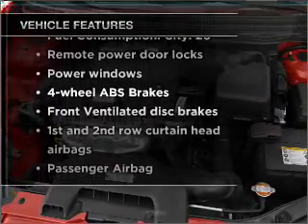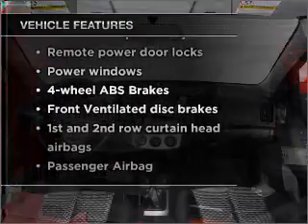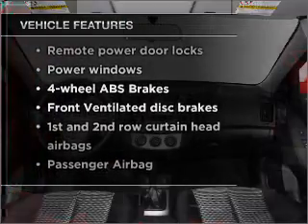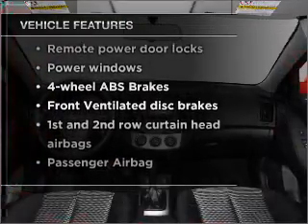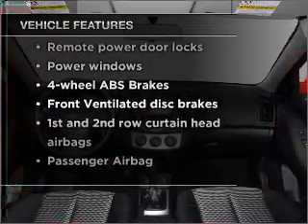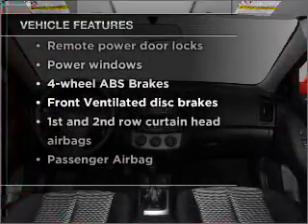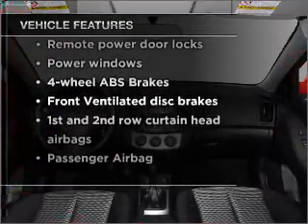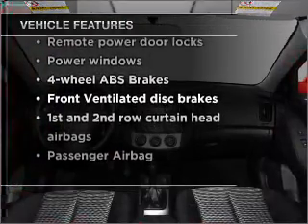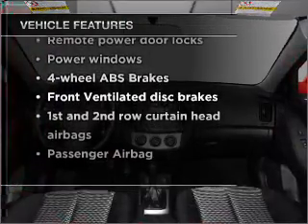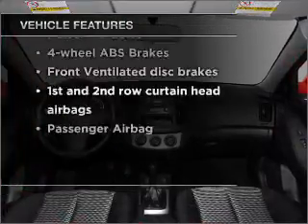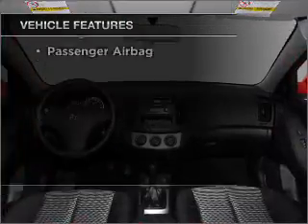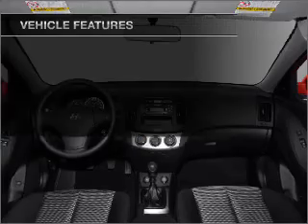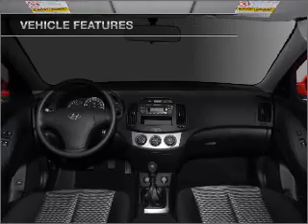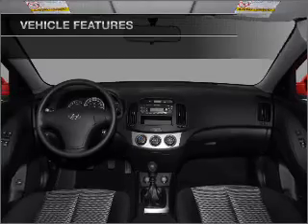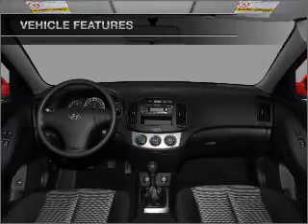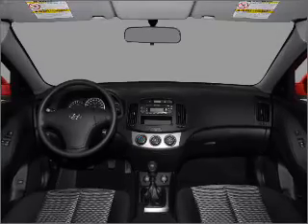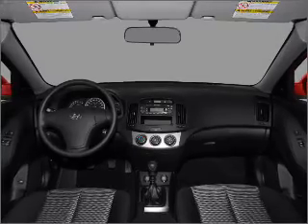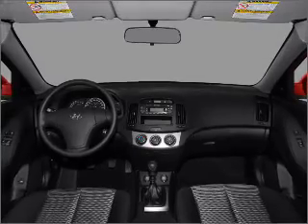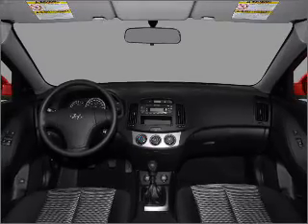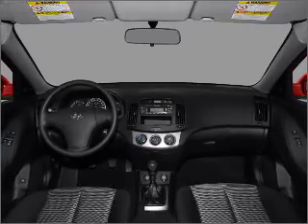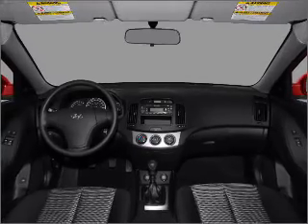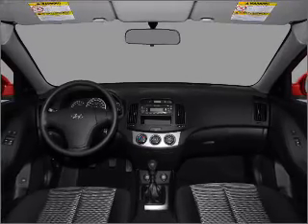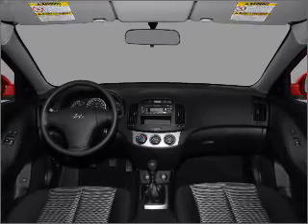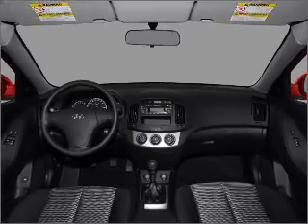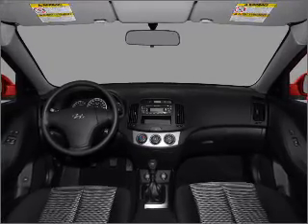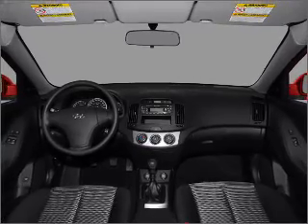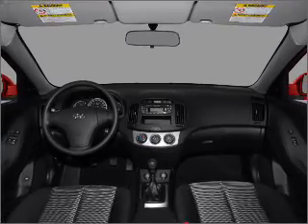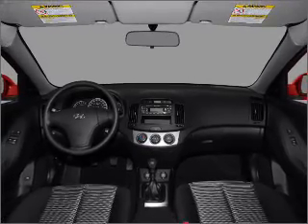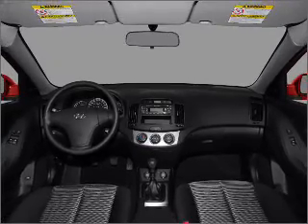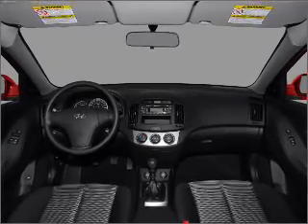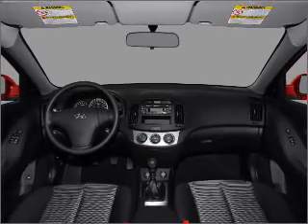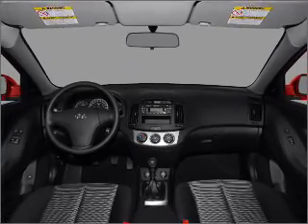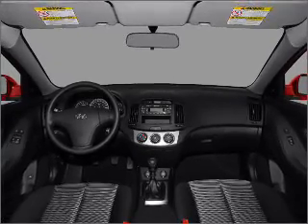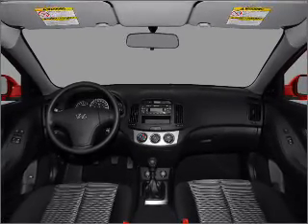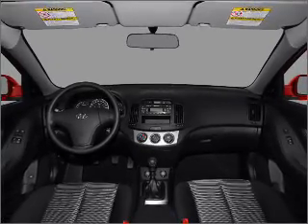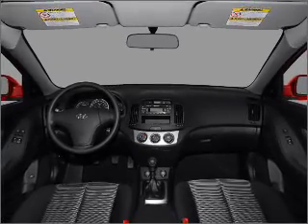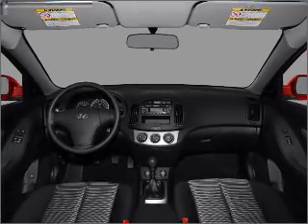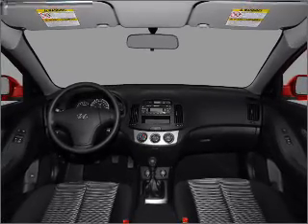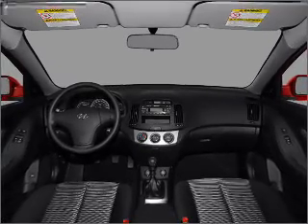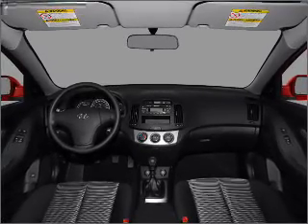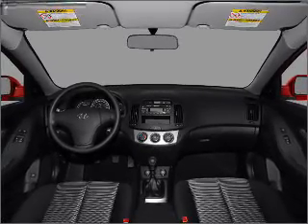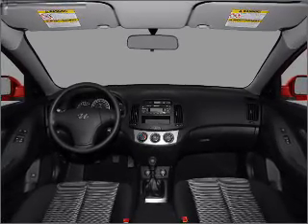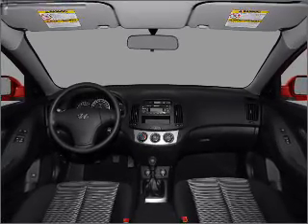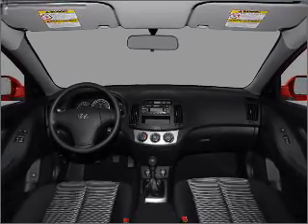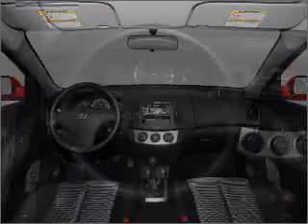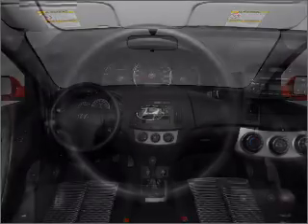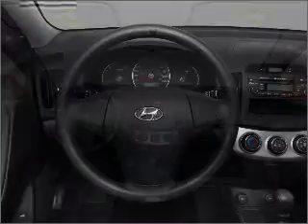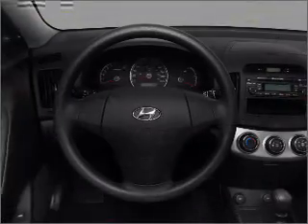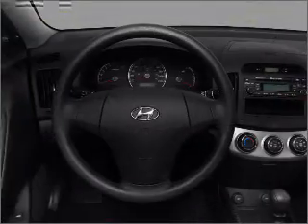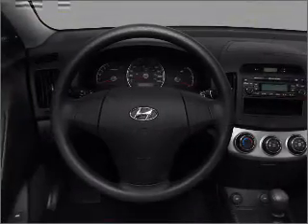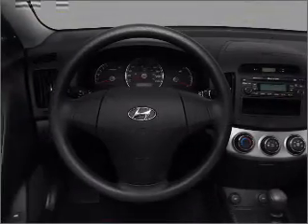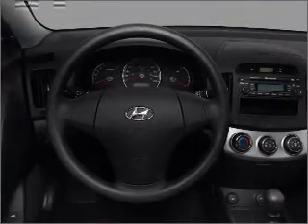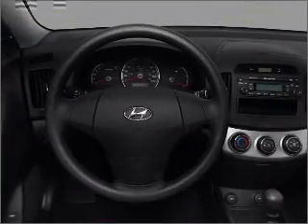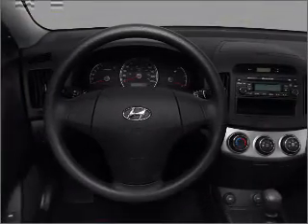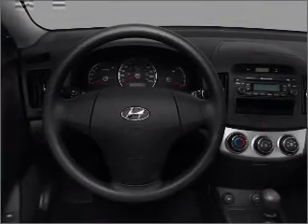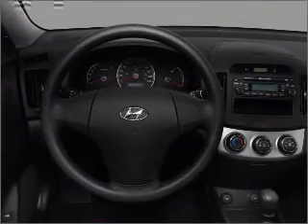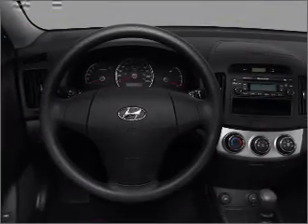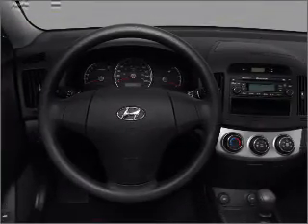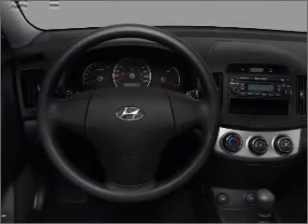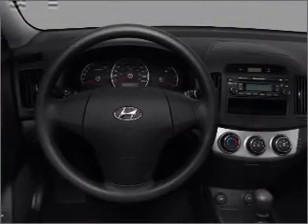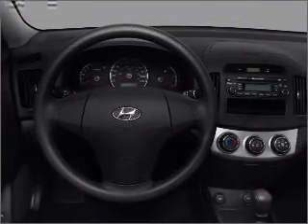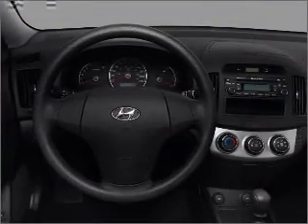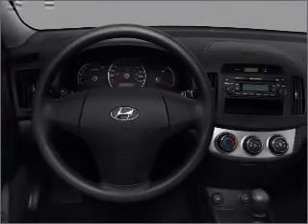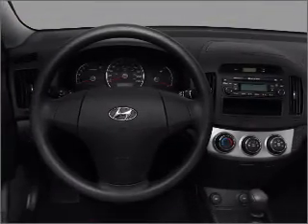Power door locks, power windows, power steering, power mirrors, an alarm system. Call today to schedule a test drive.